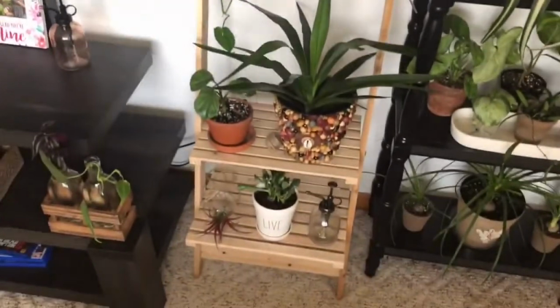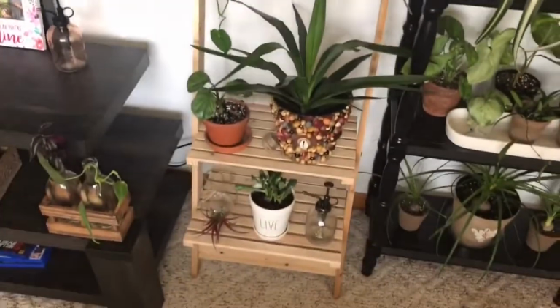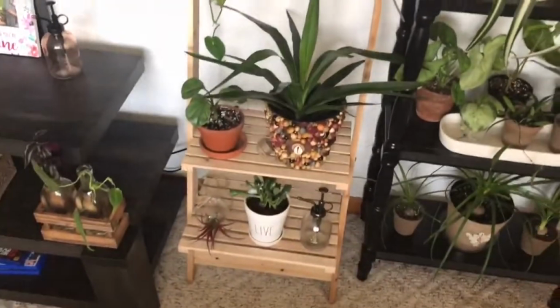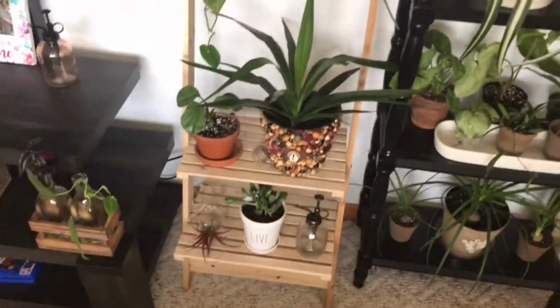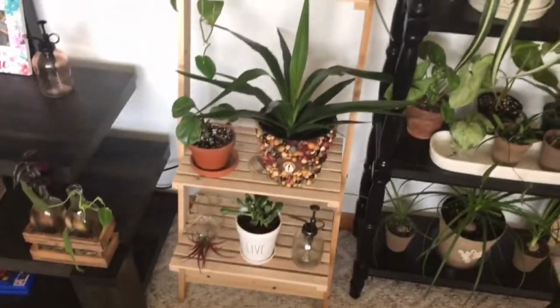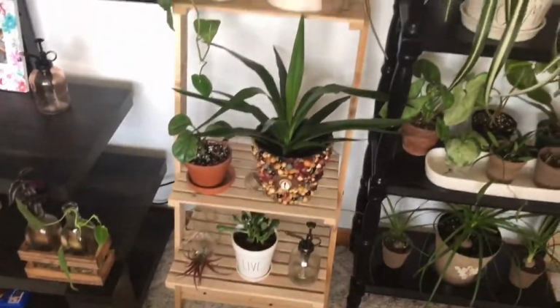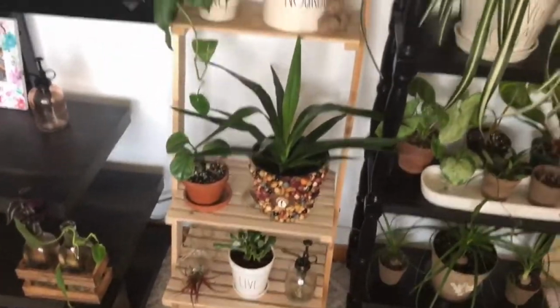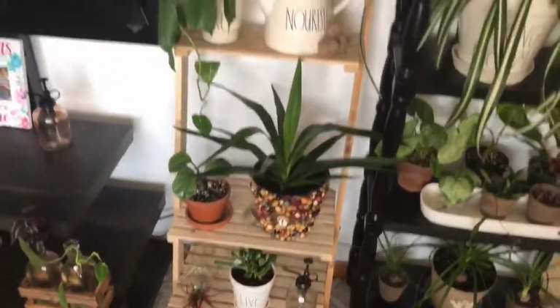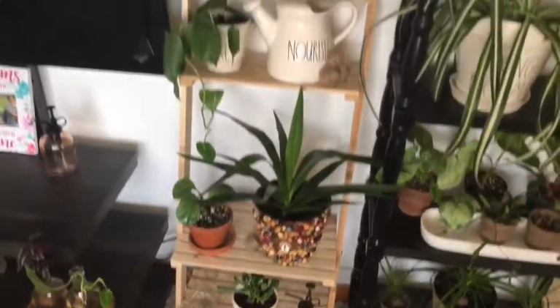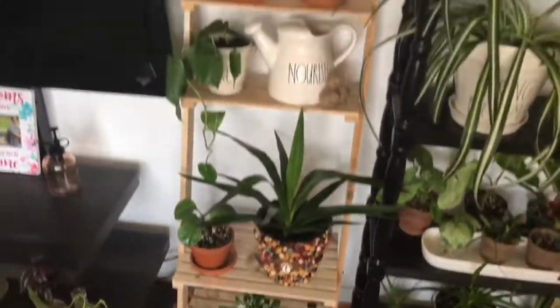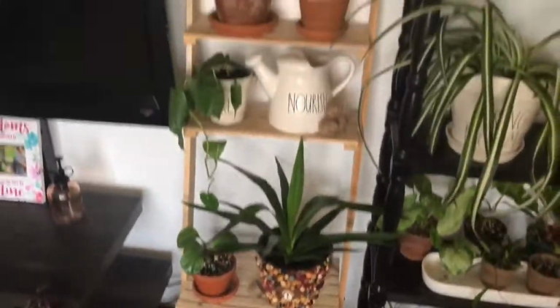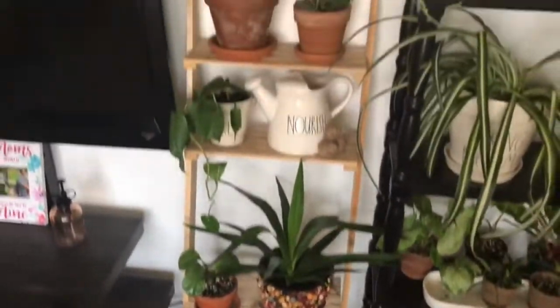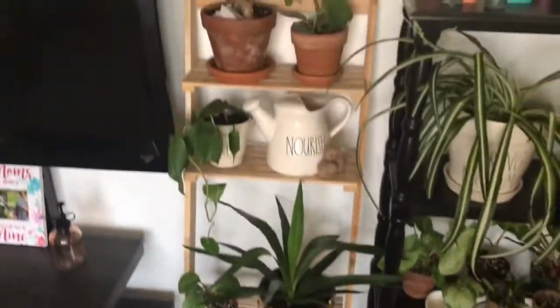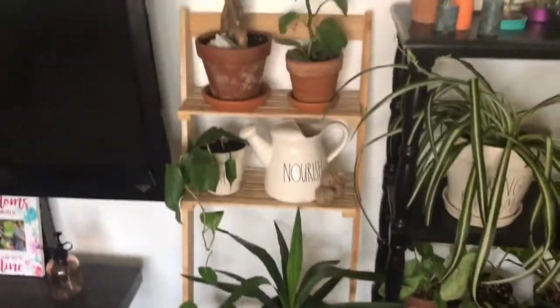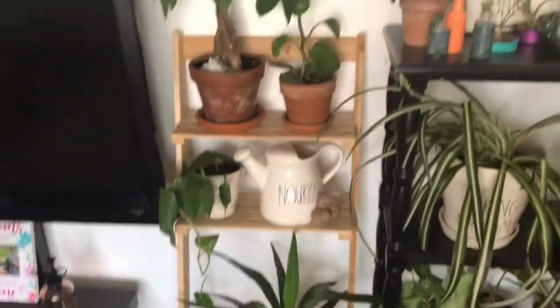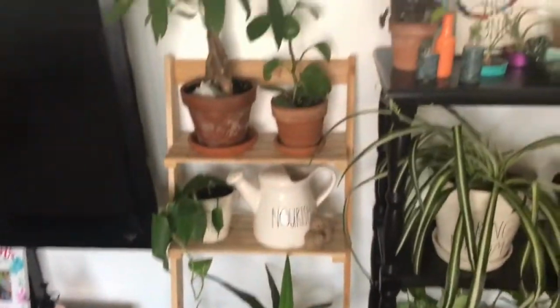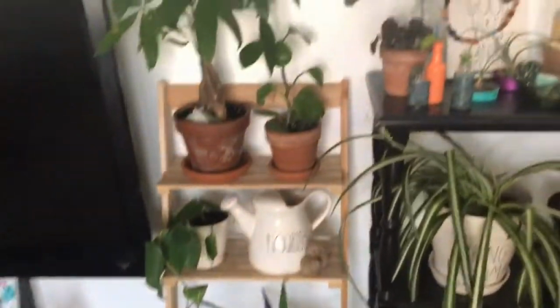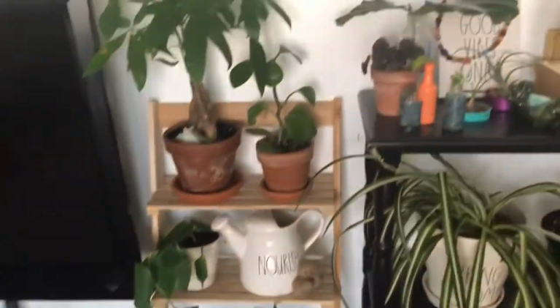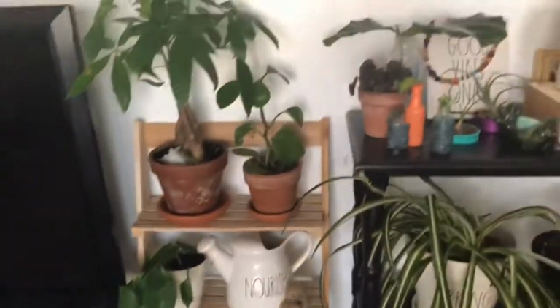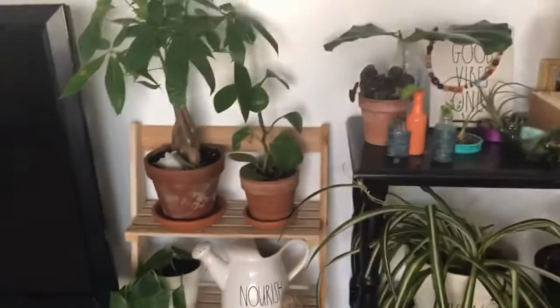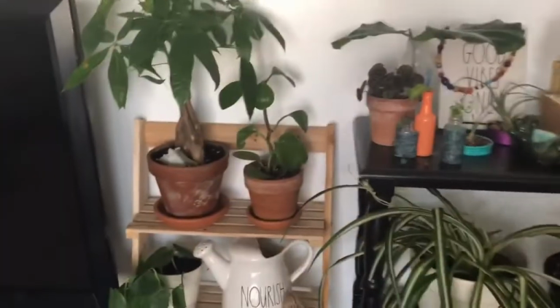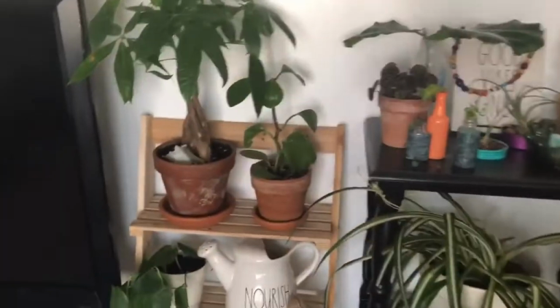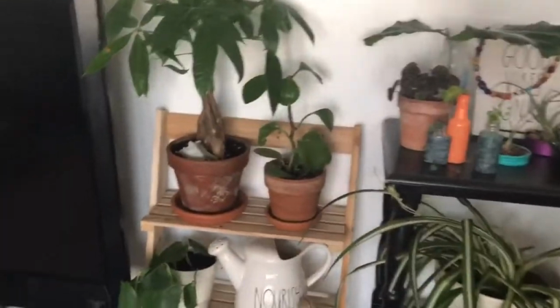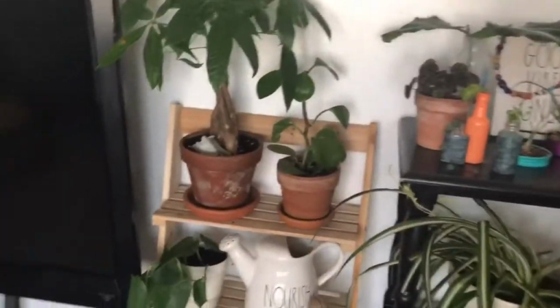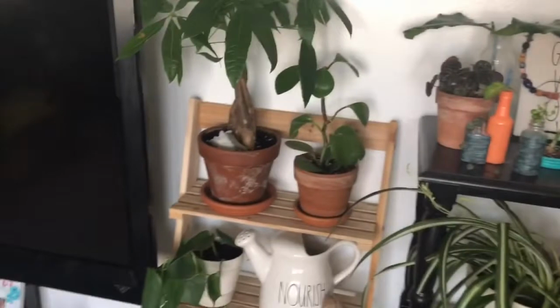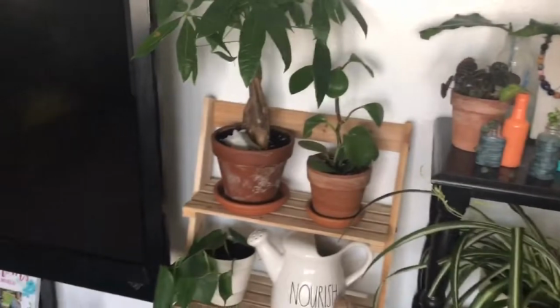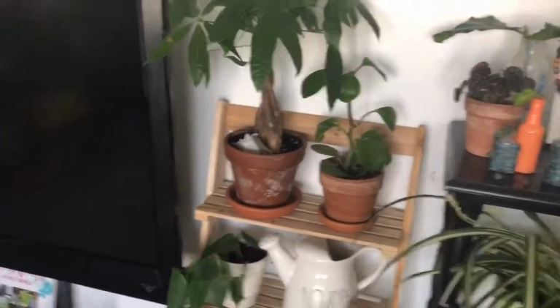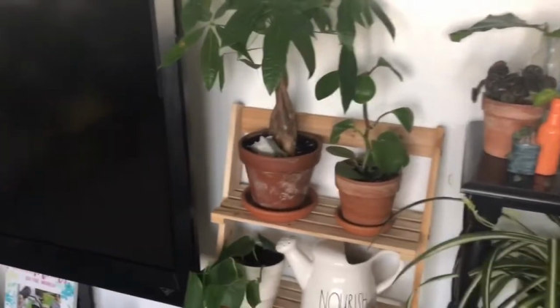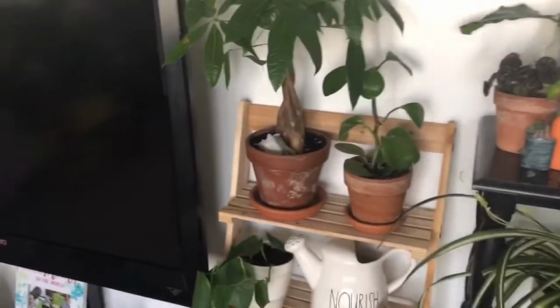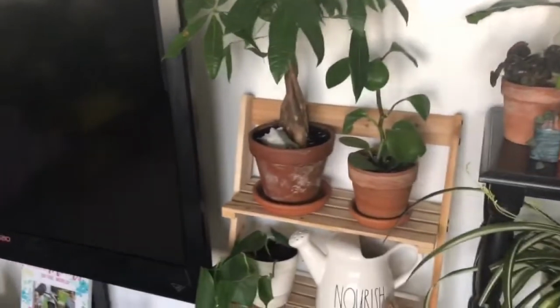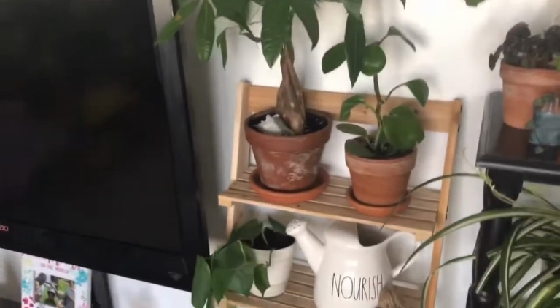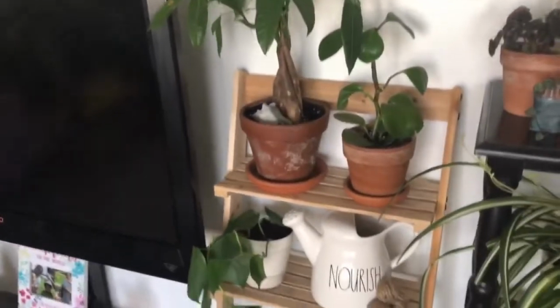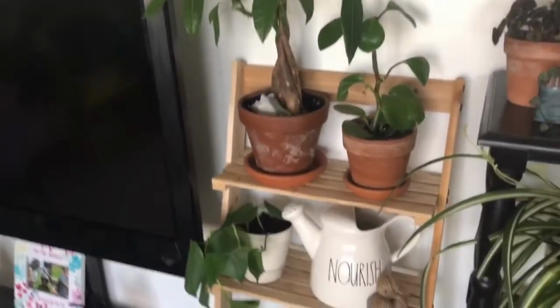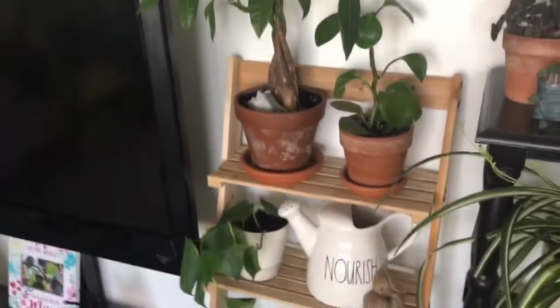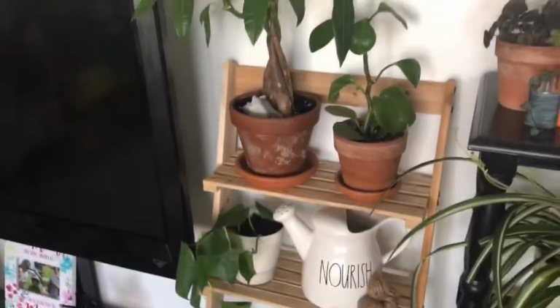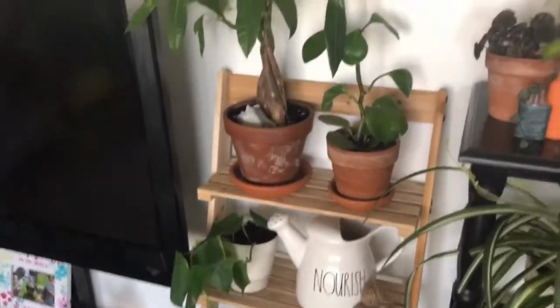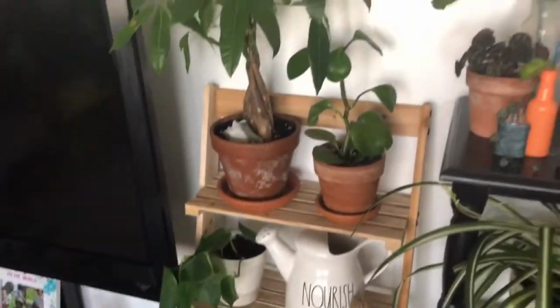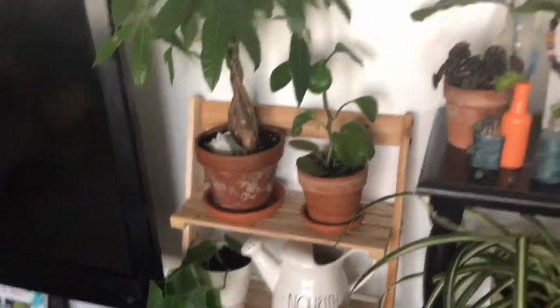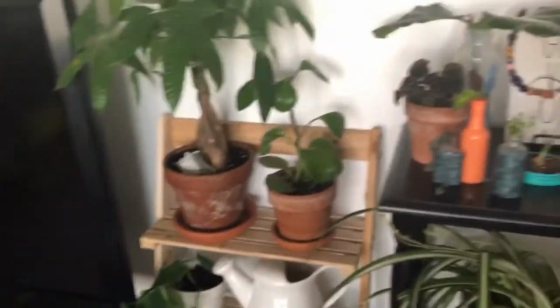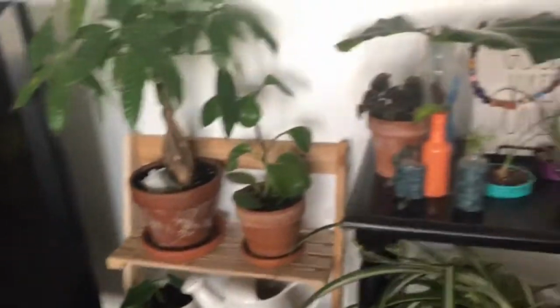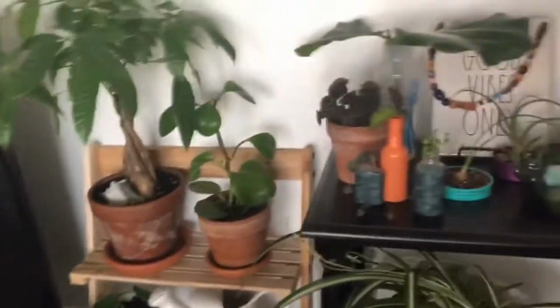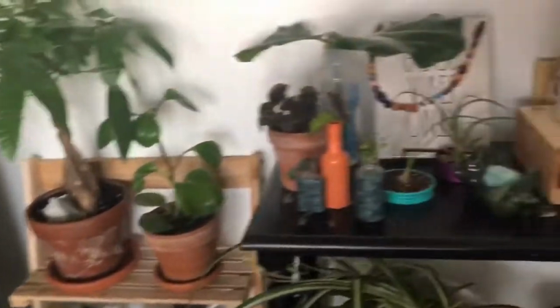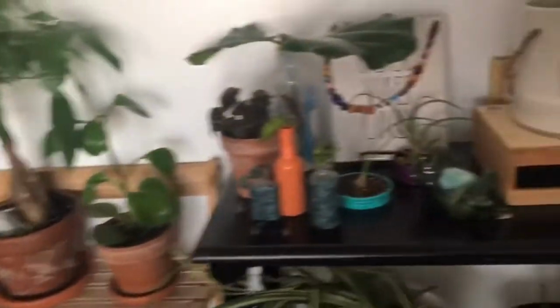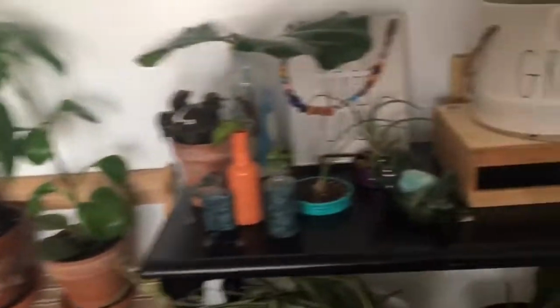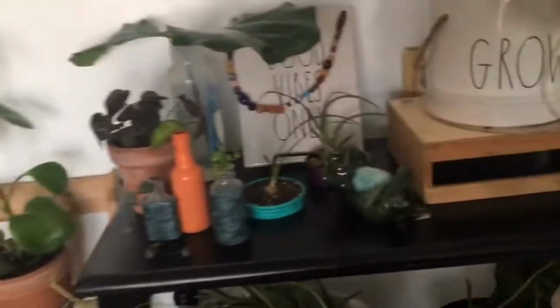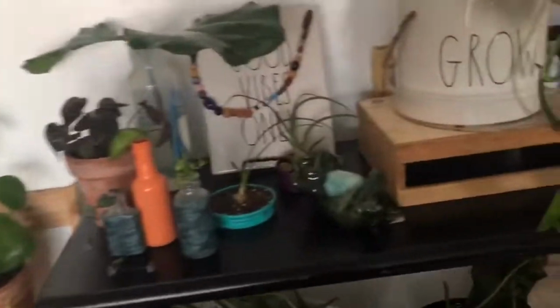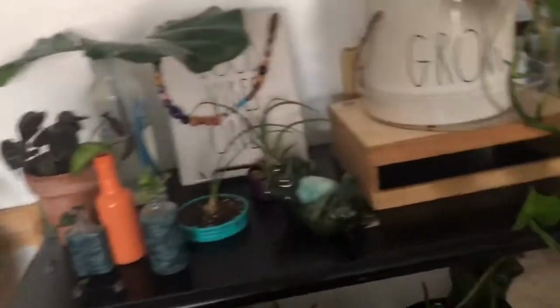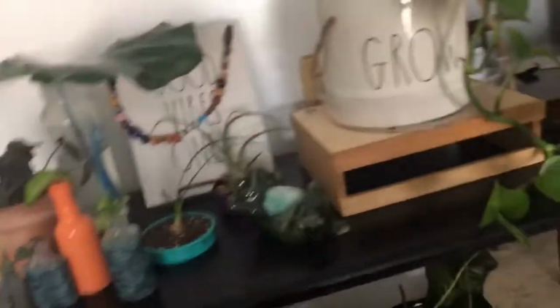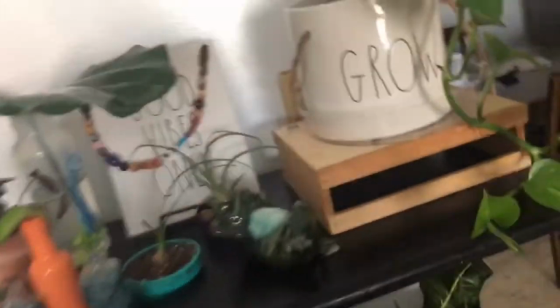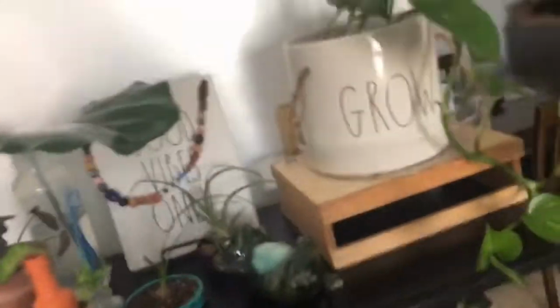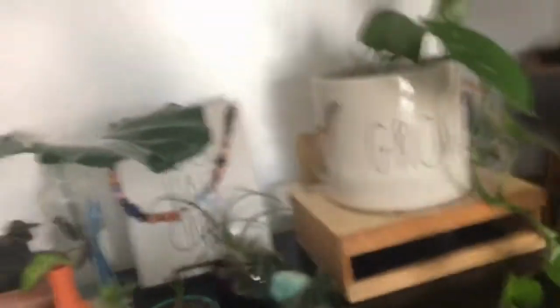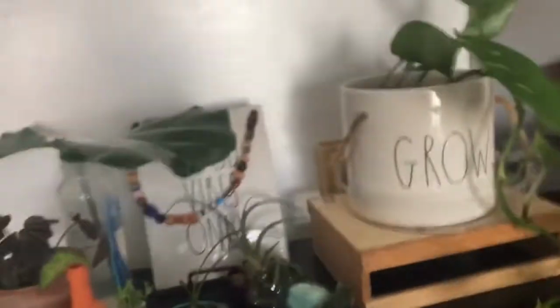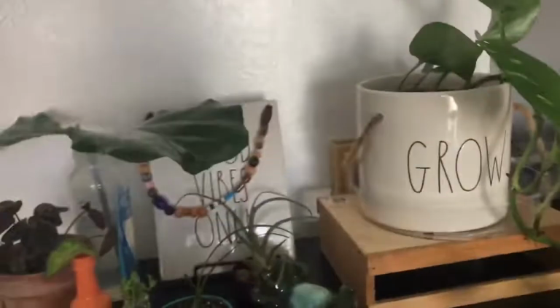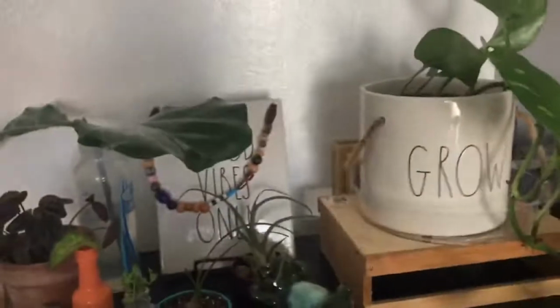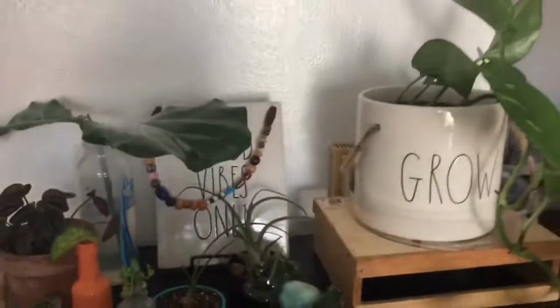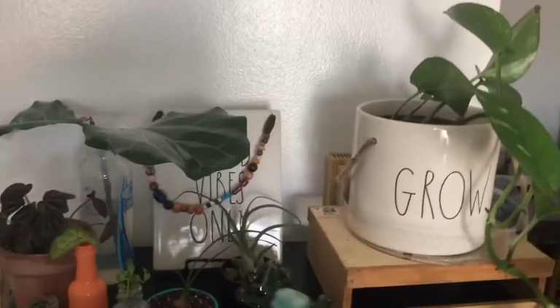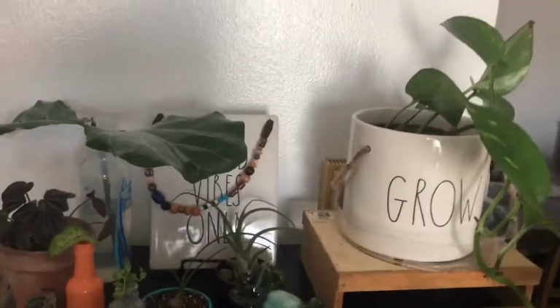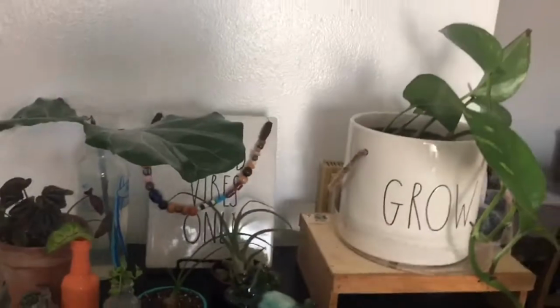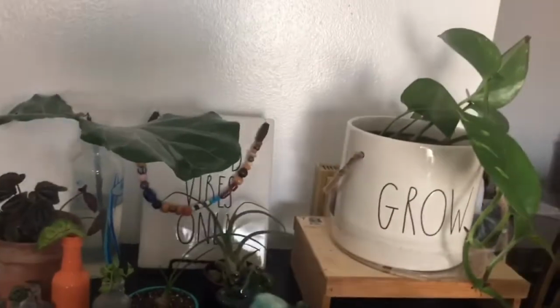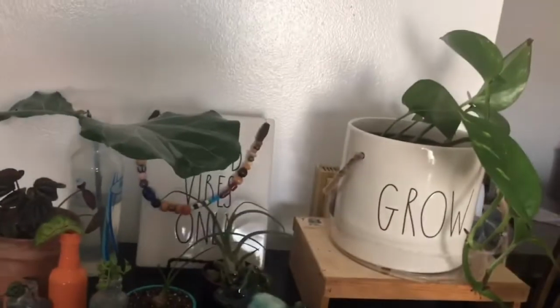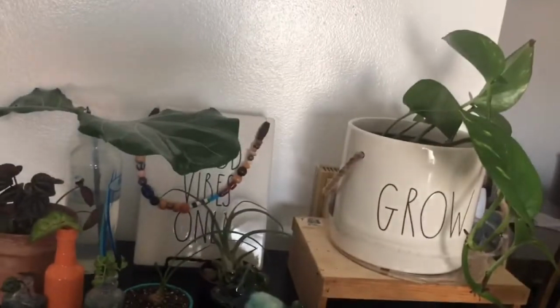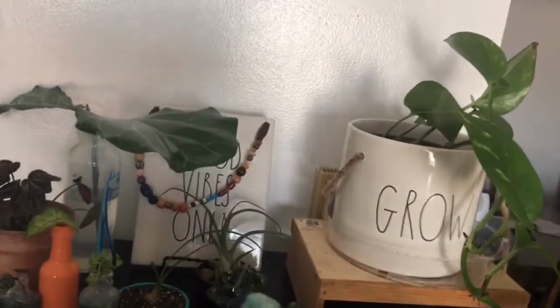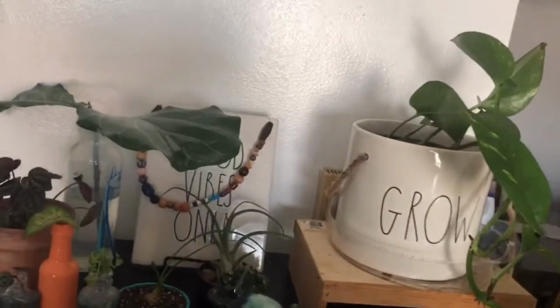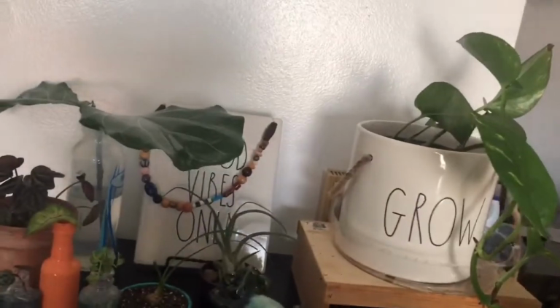This shelf here is a bamboo ladder shelf I picked up off Amazon.